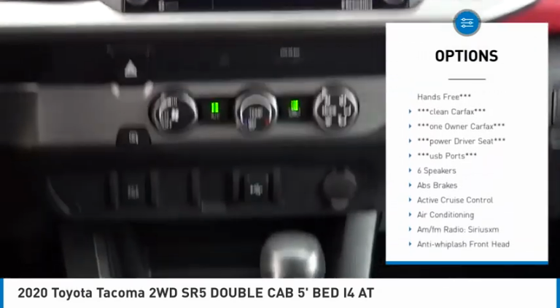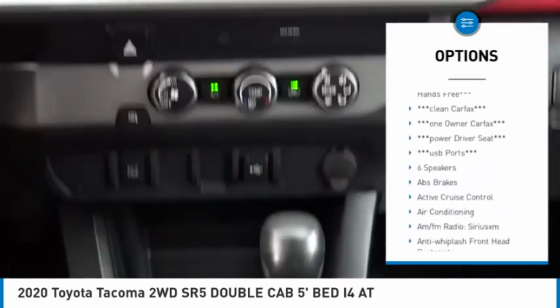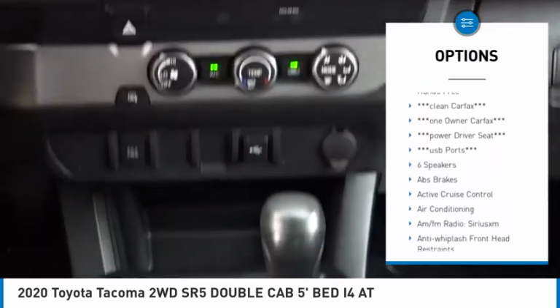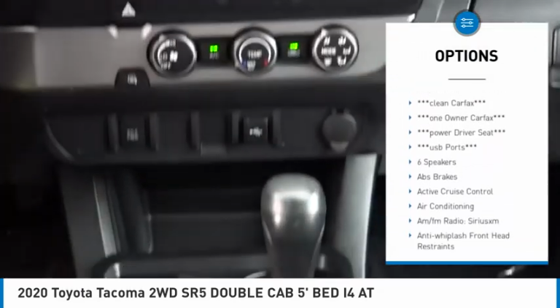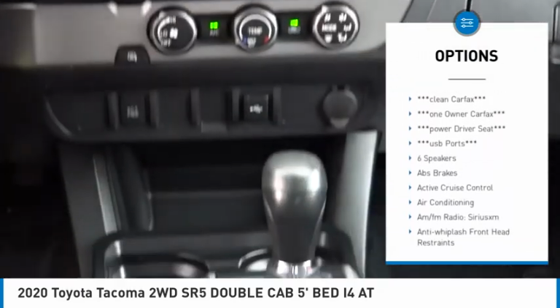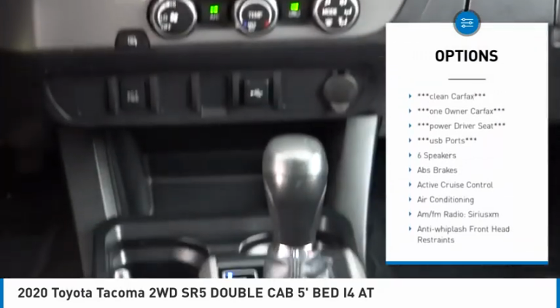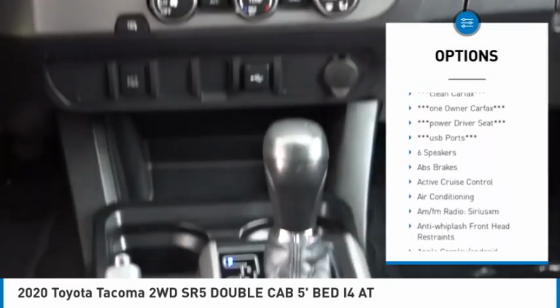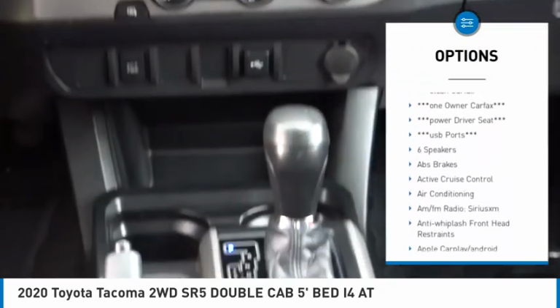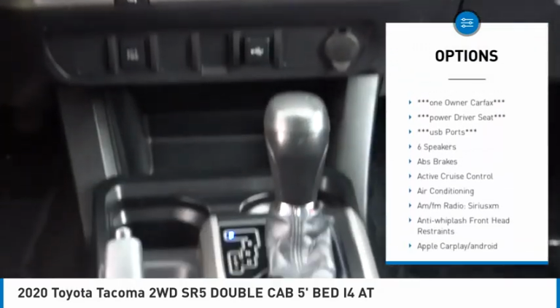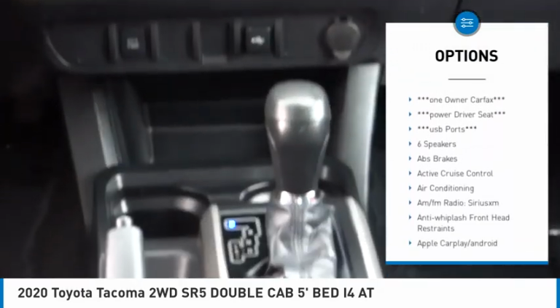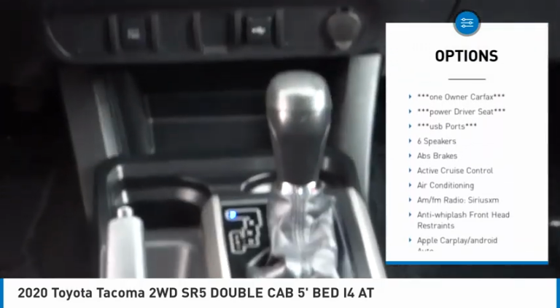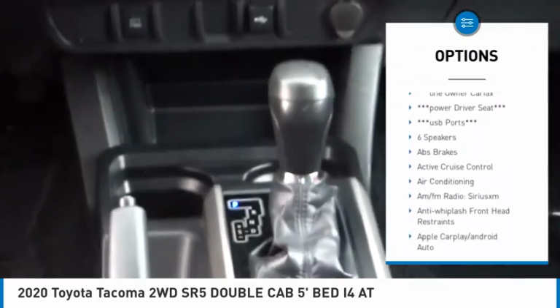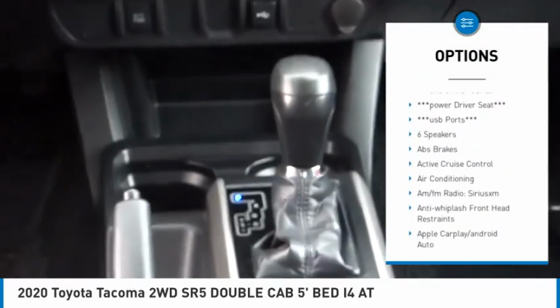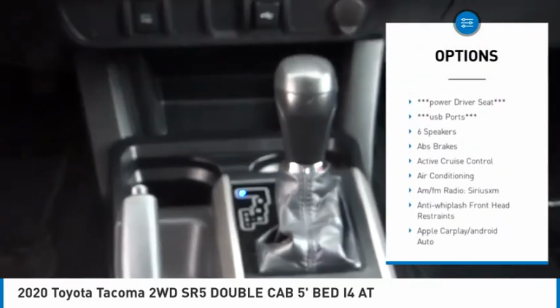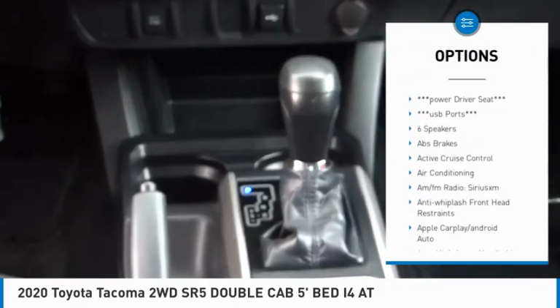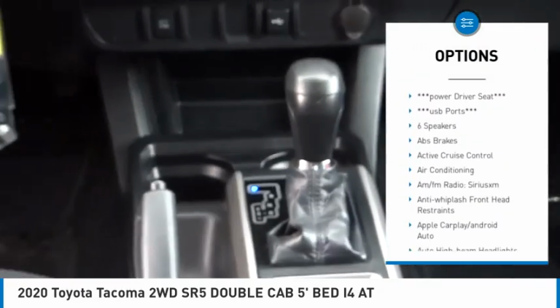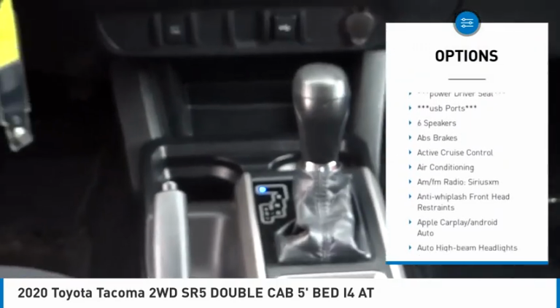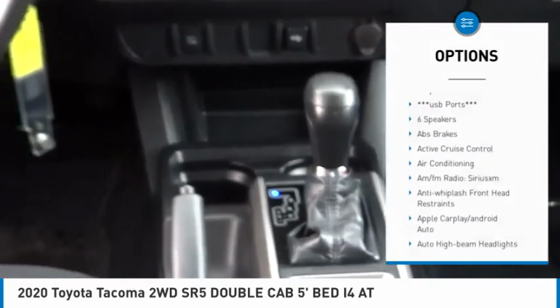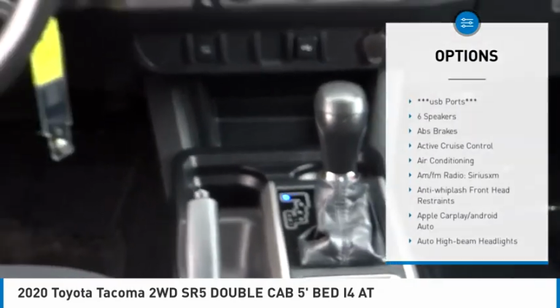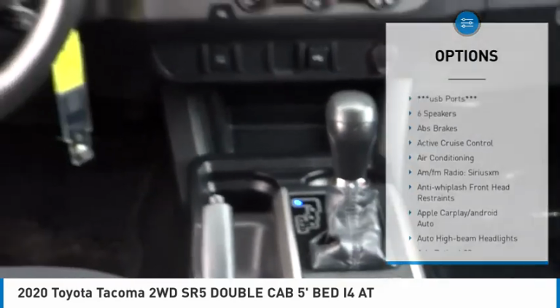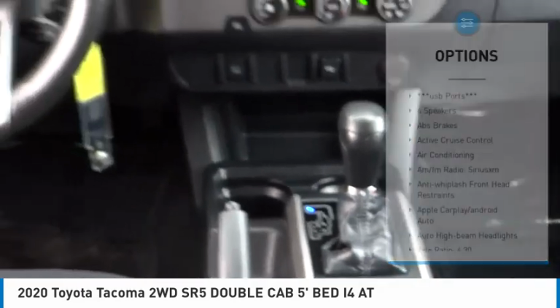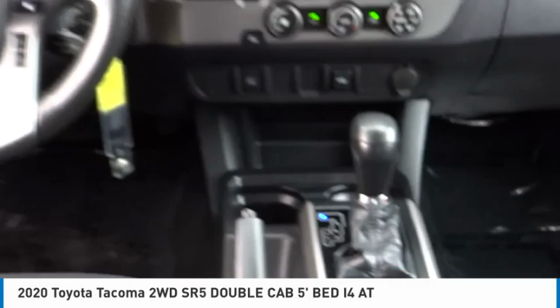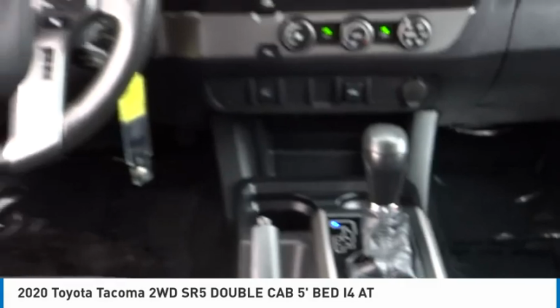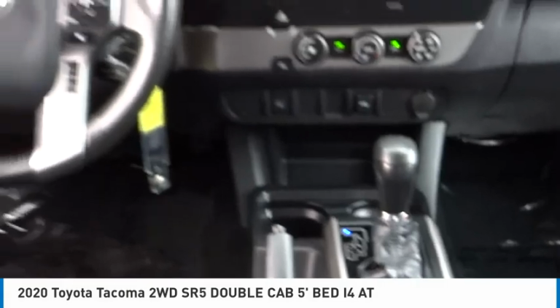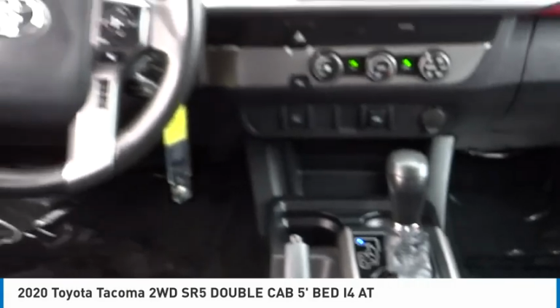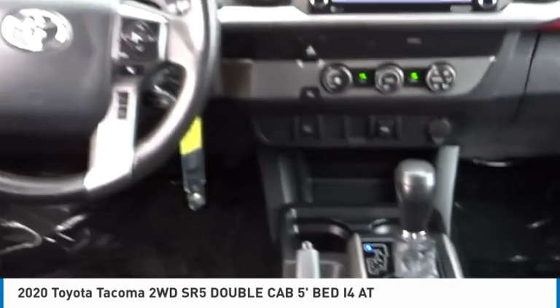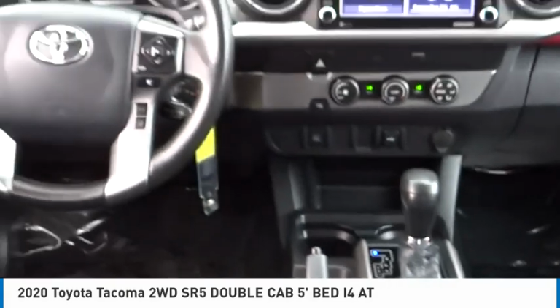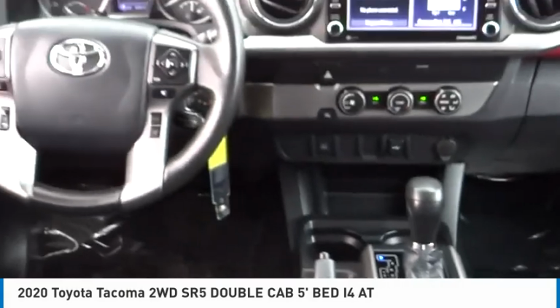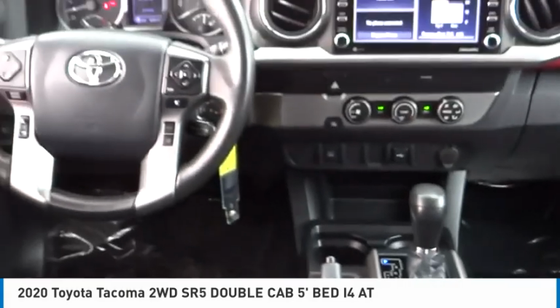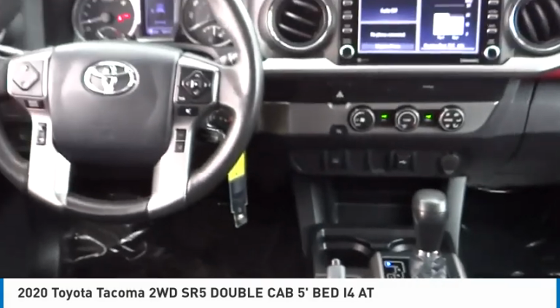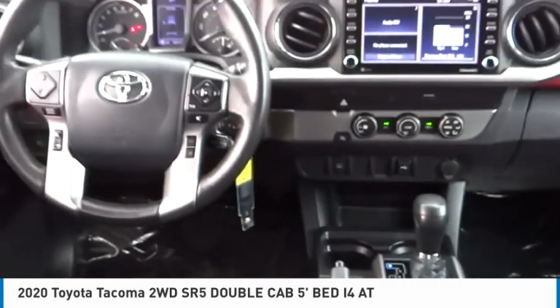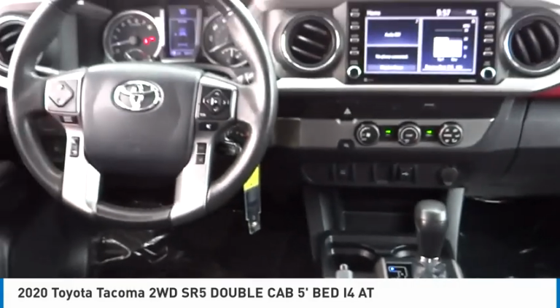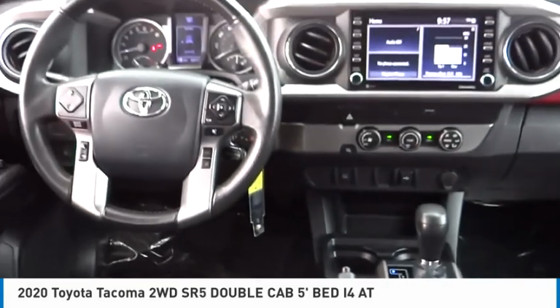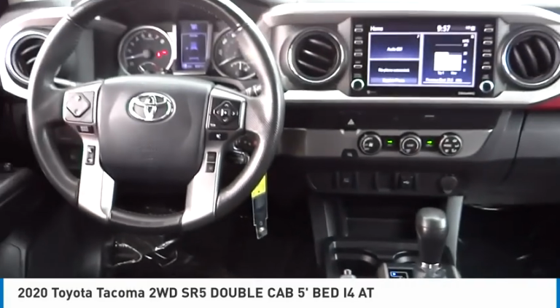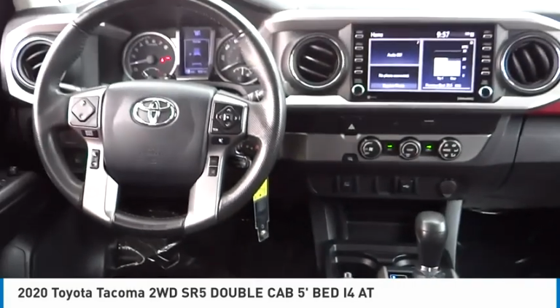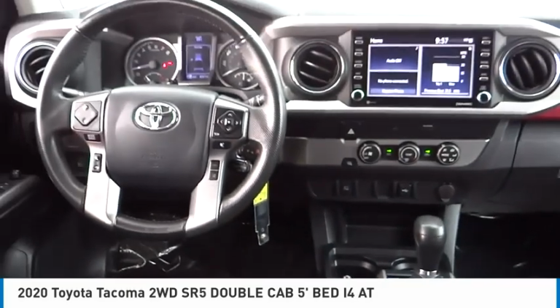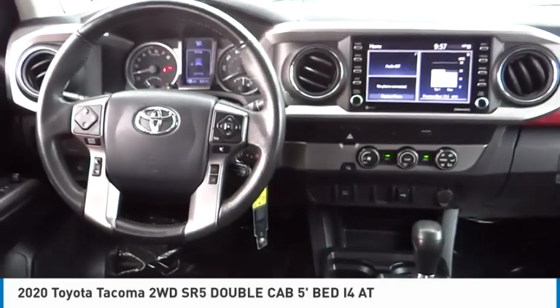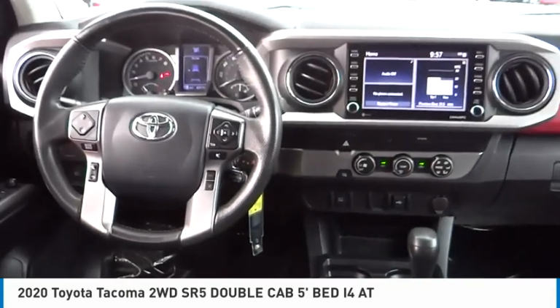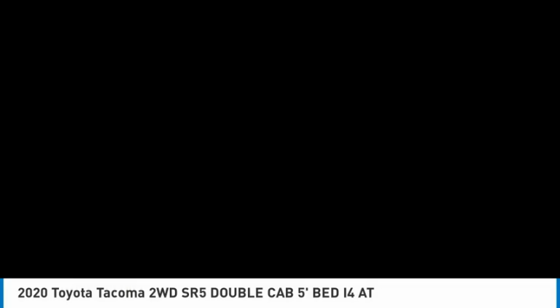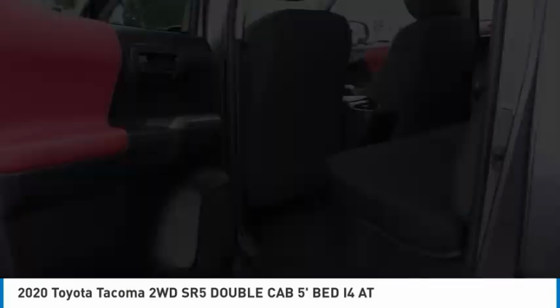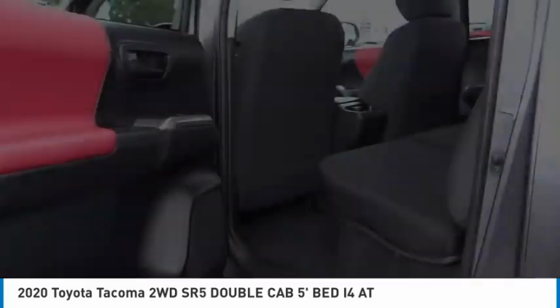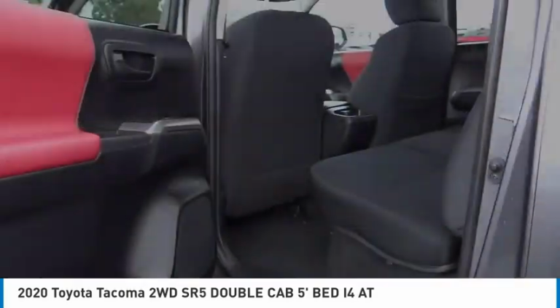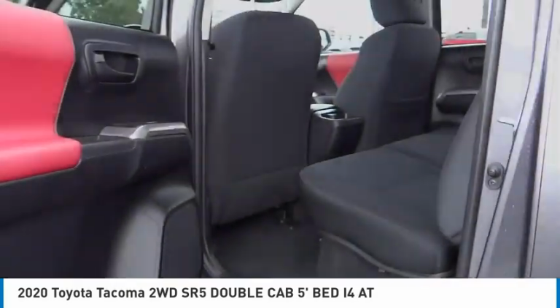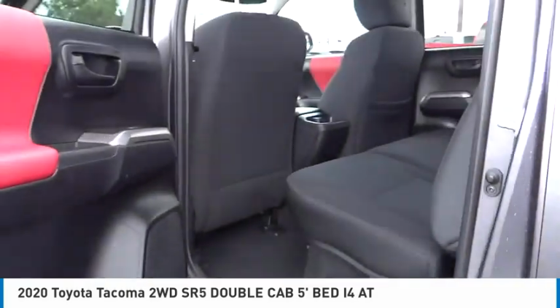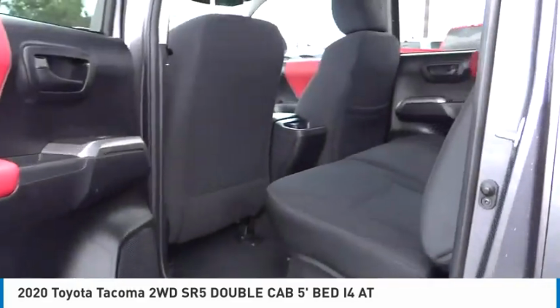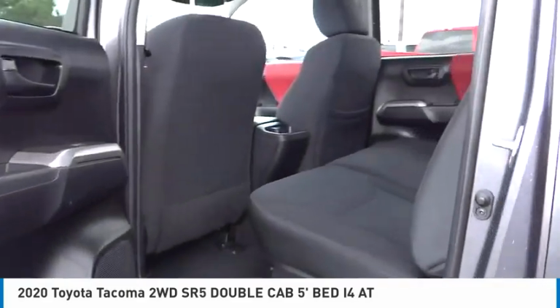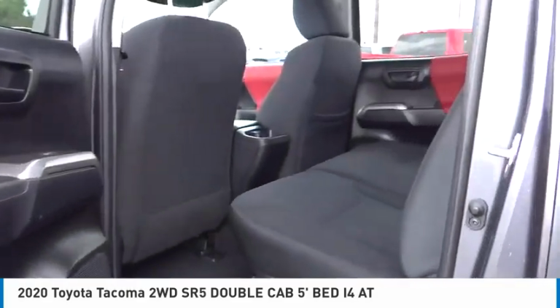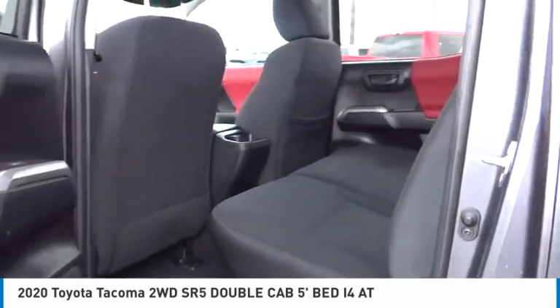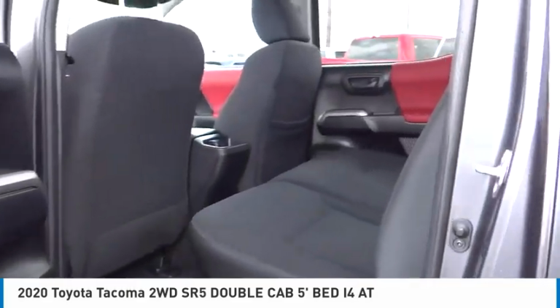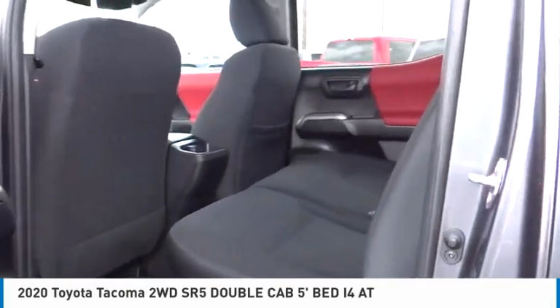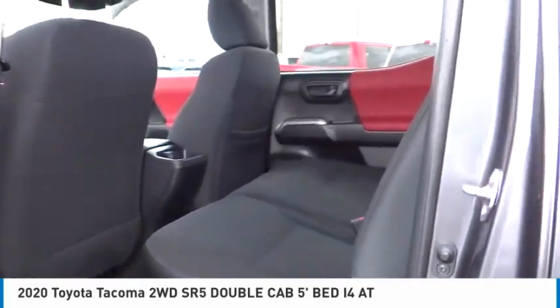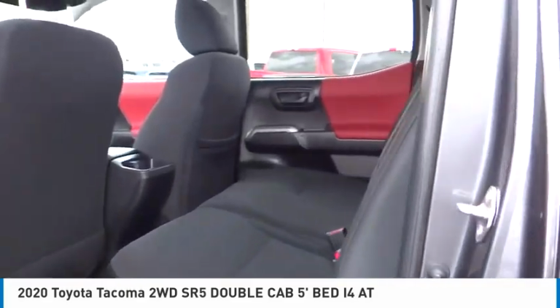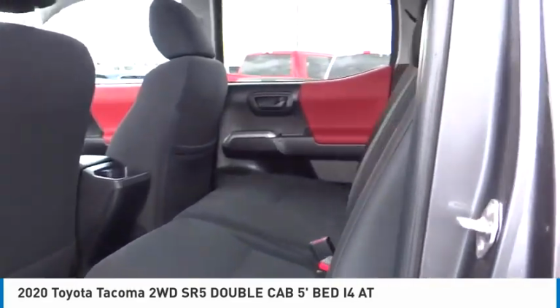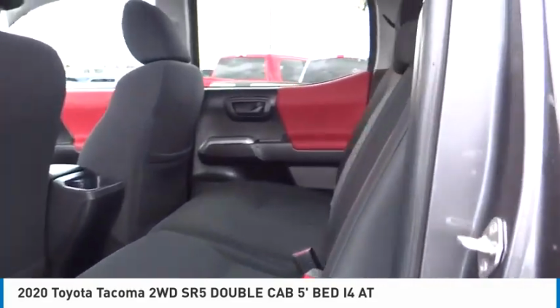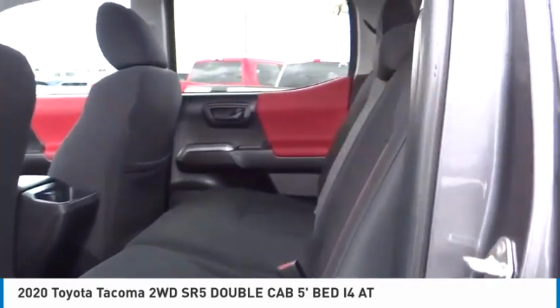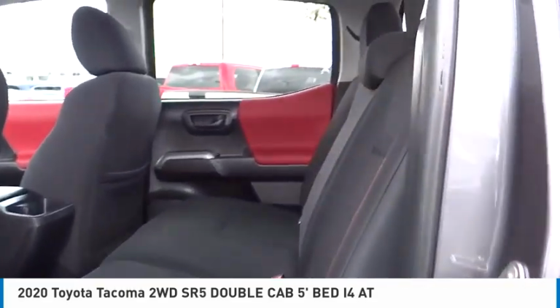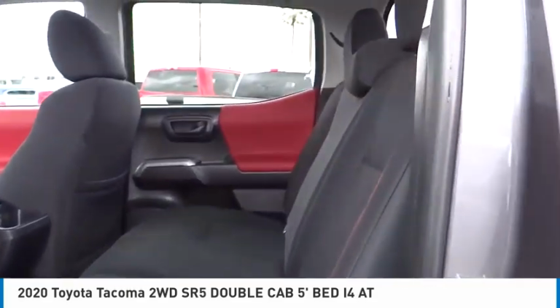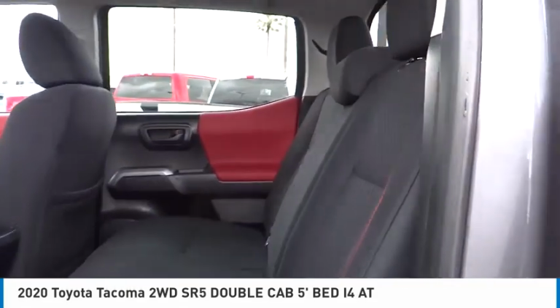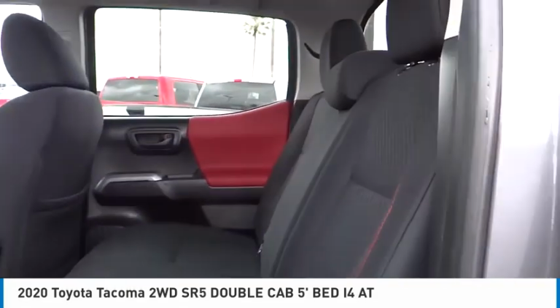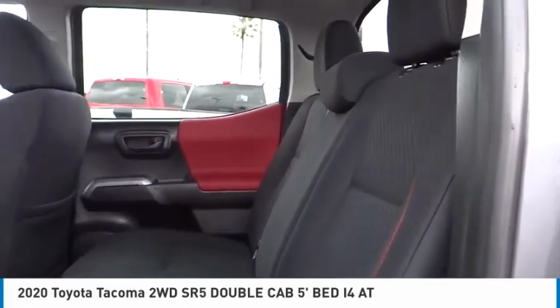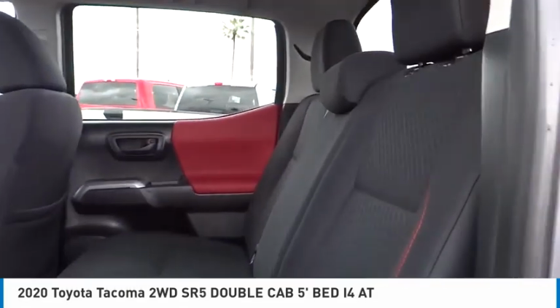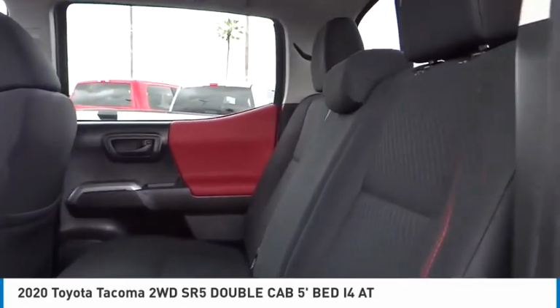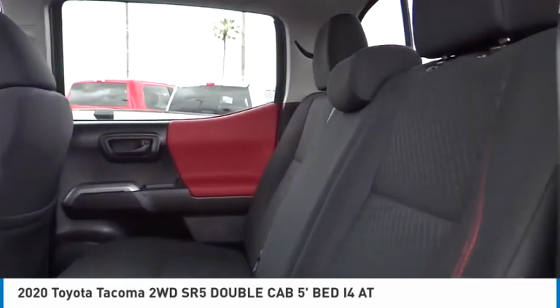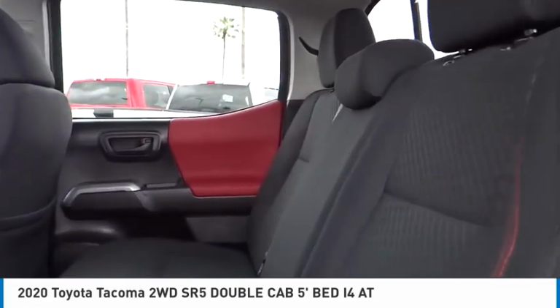Additional features include fog lights, front wheel independent suspension, chrome rear bumper, daytime running lamps, and speed control.